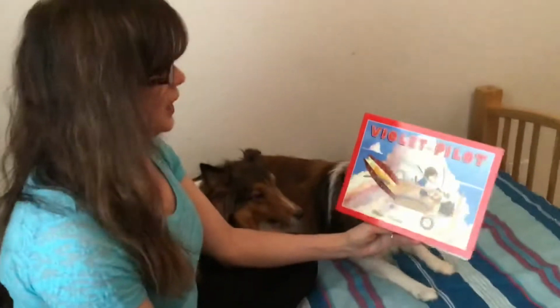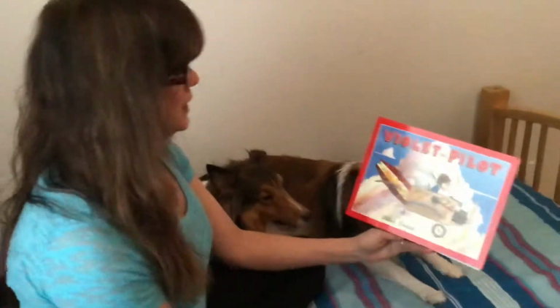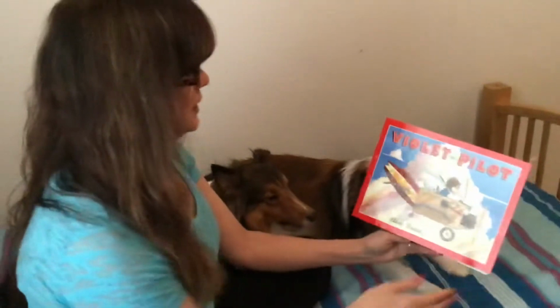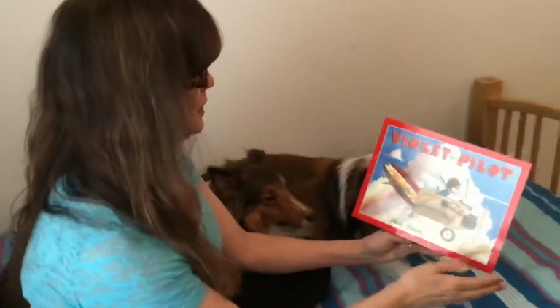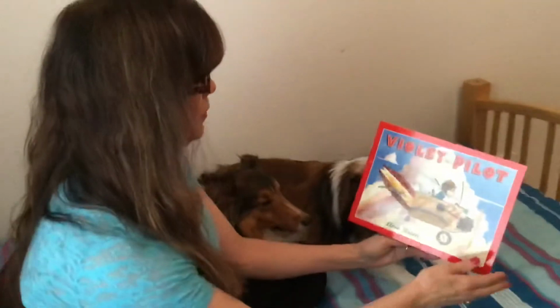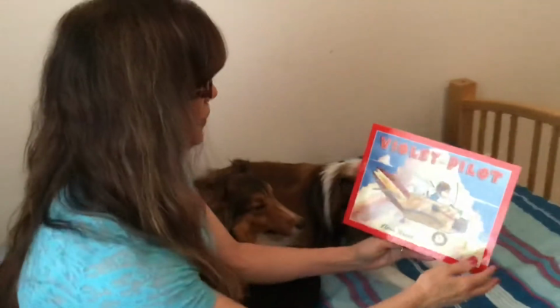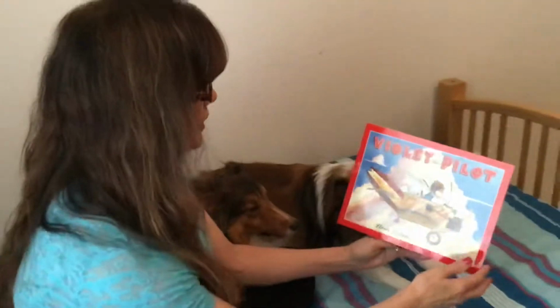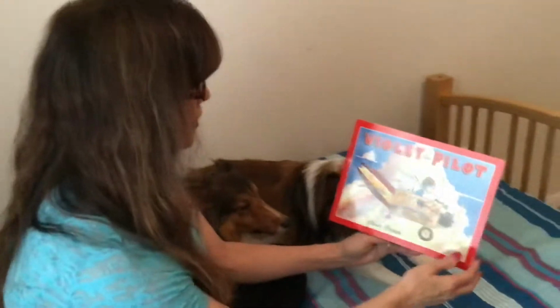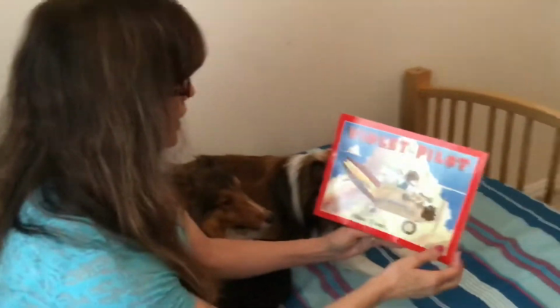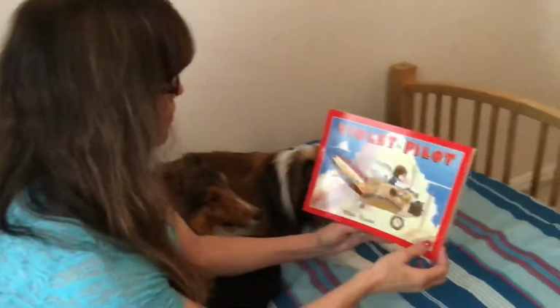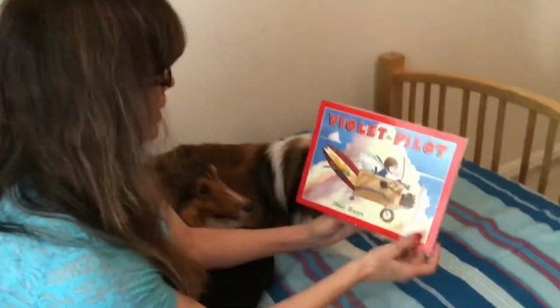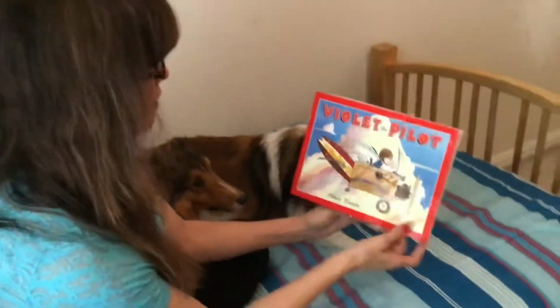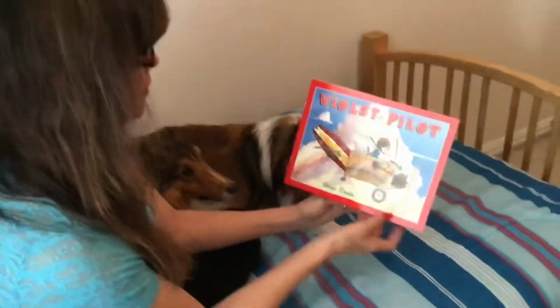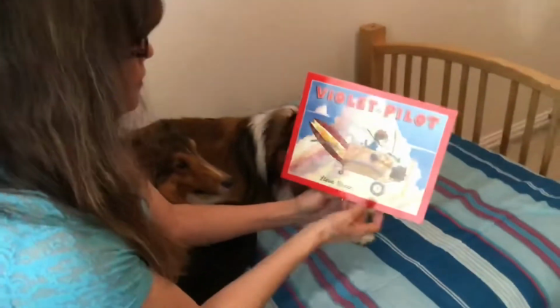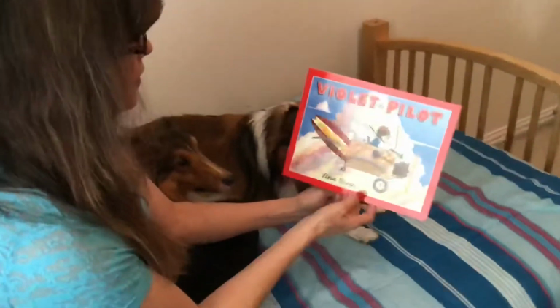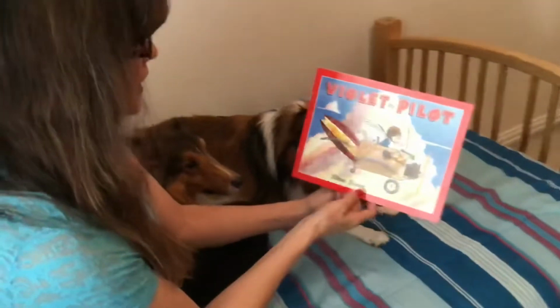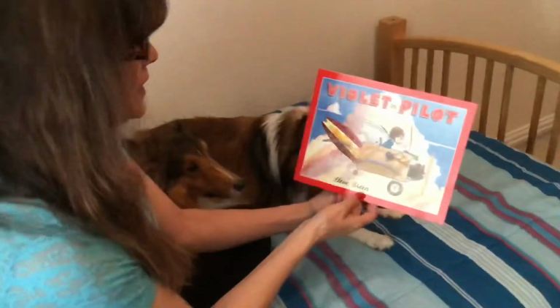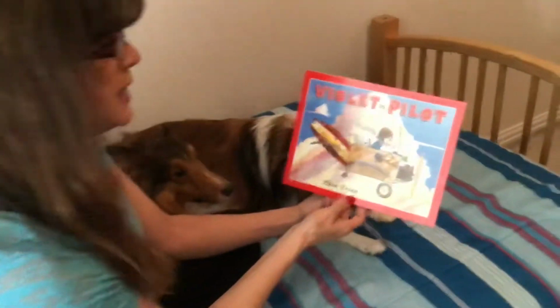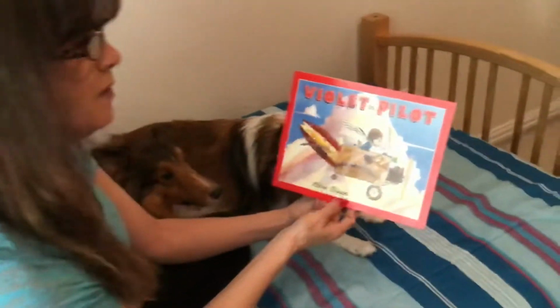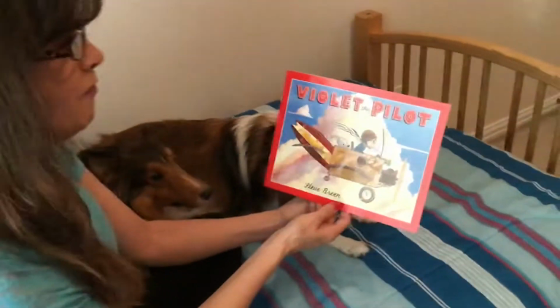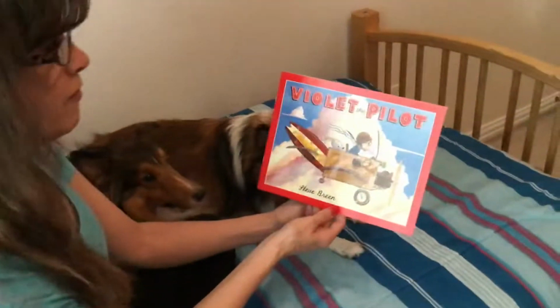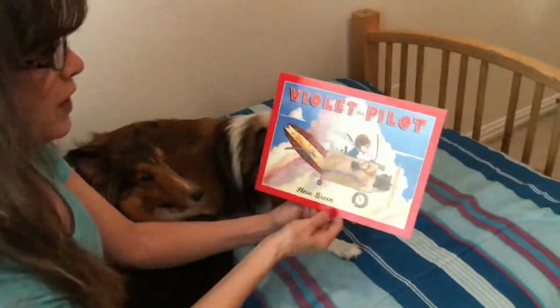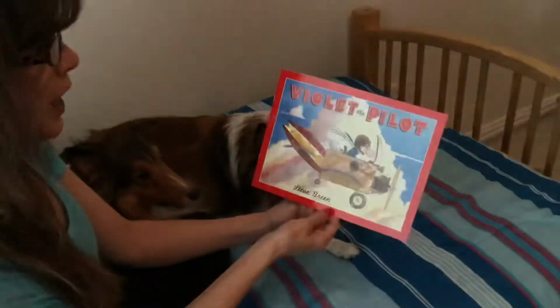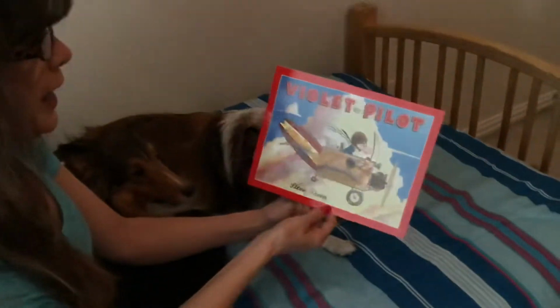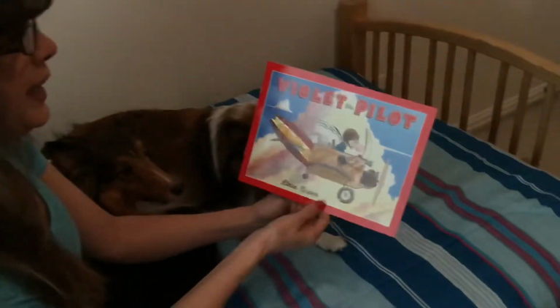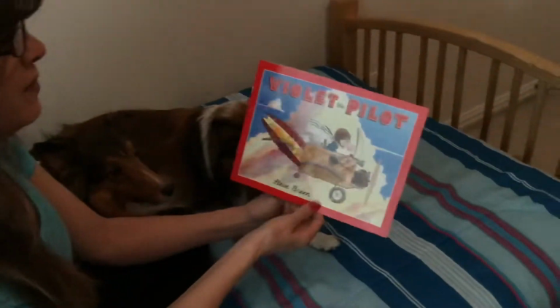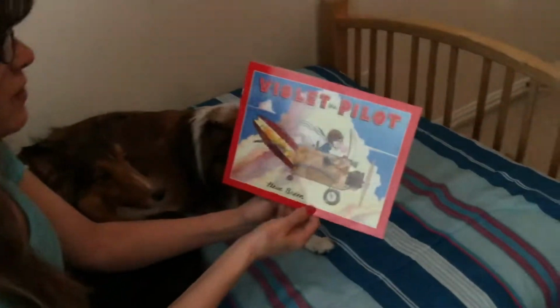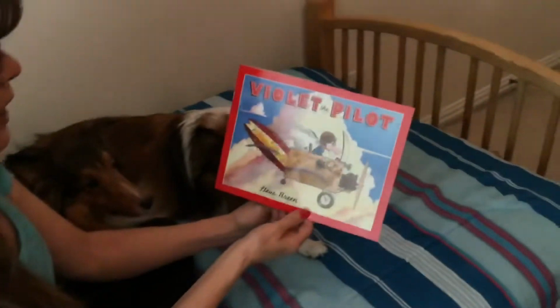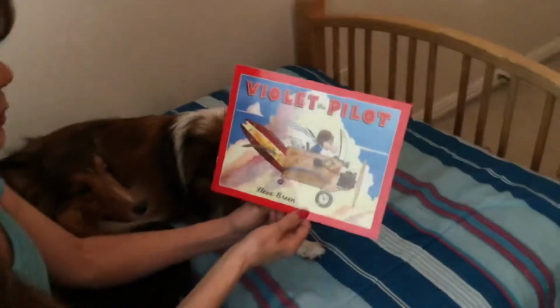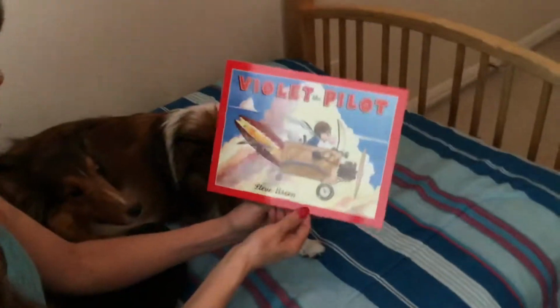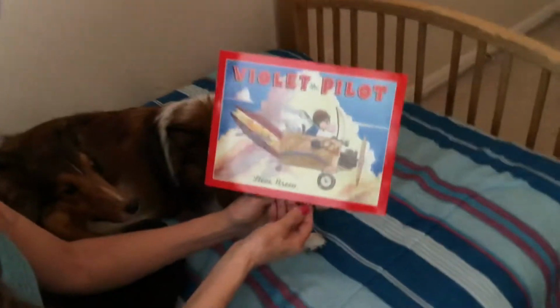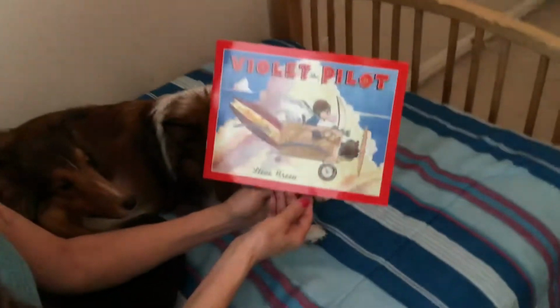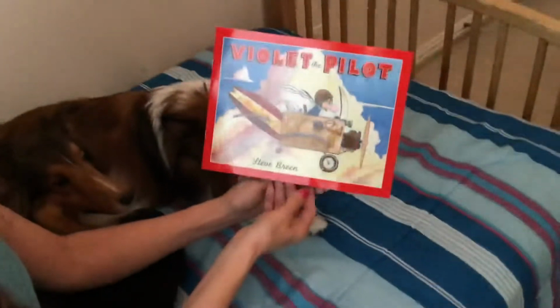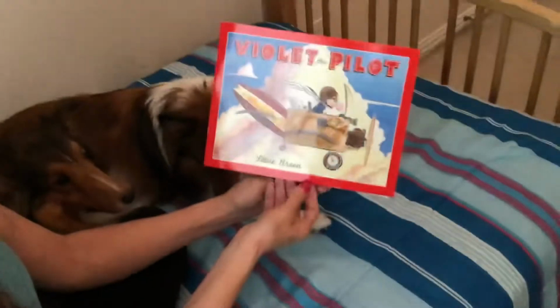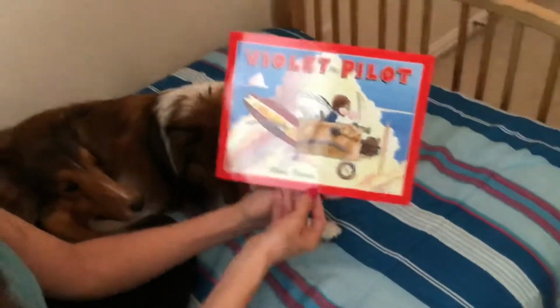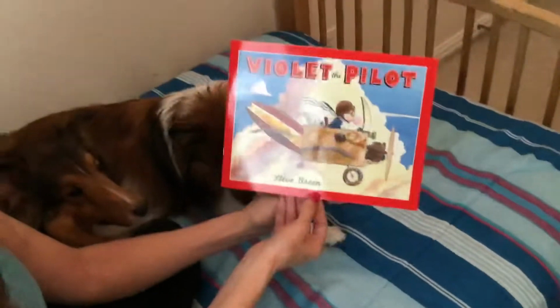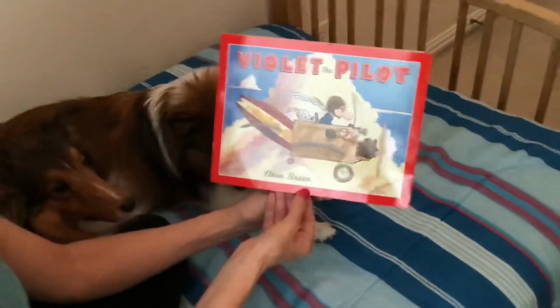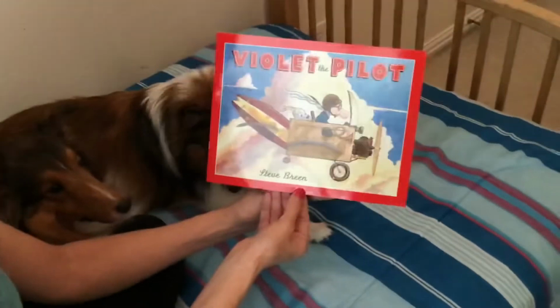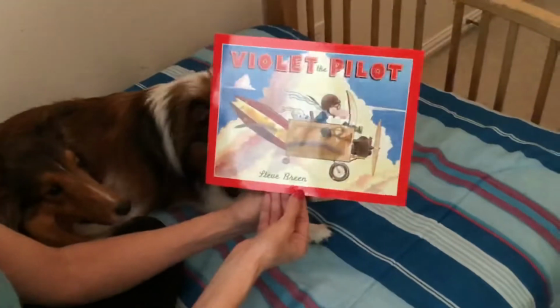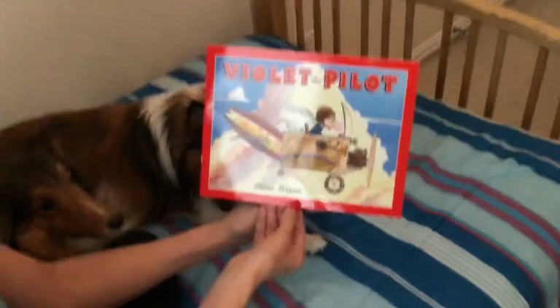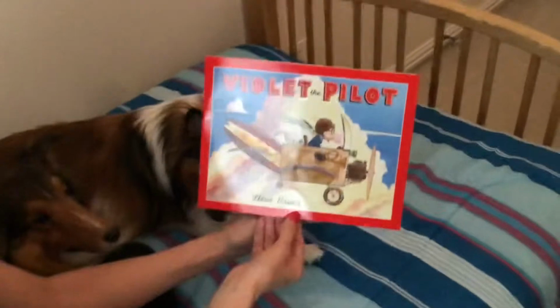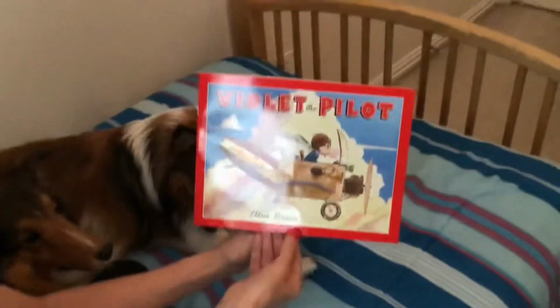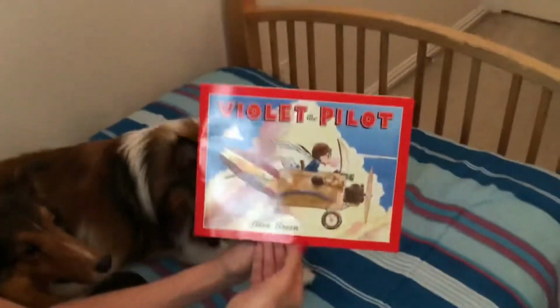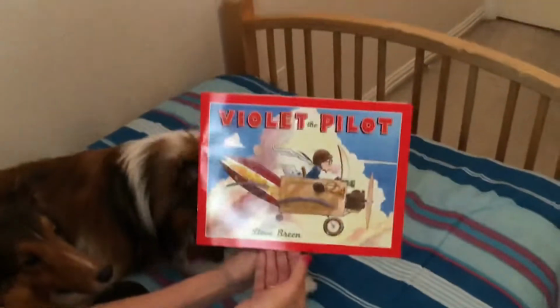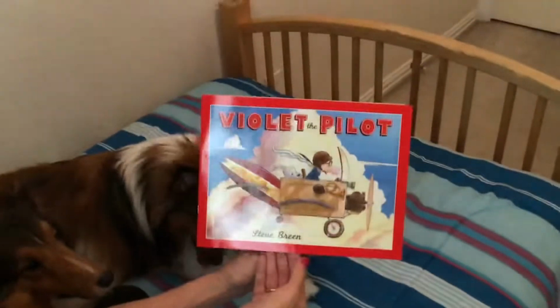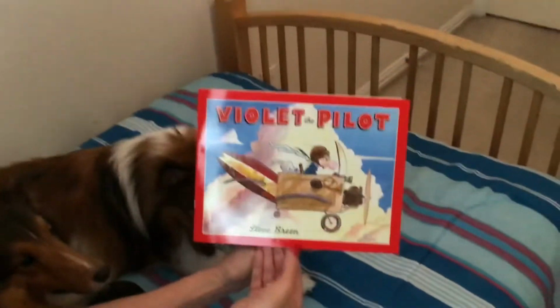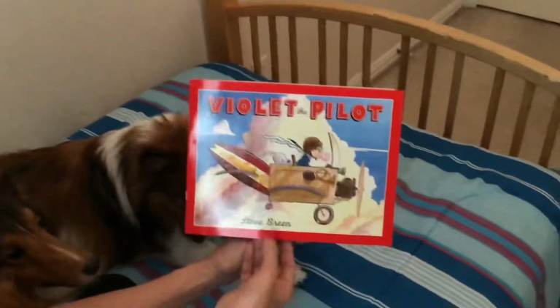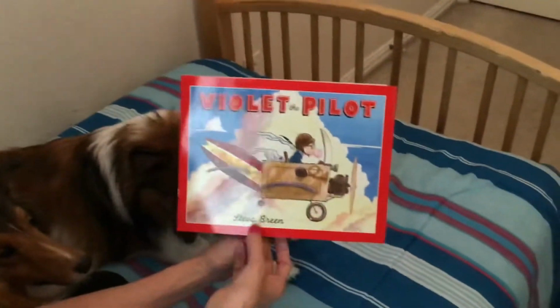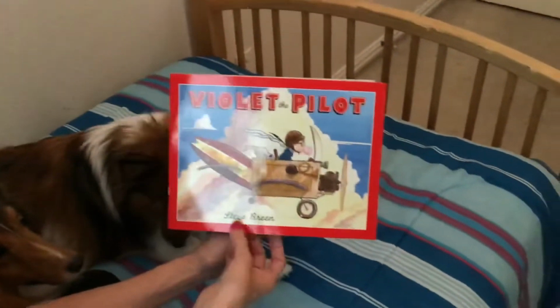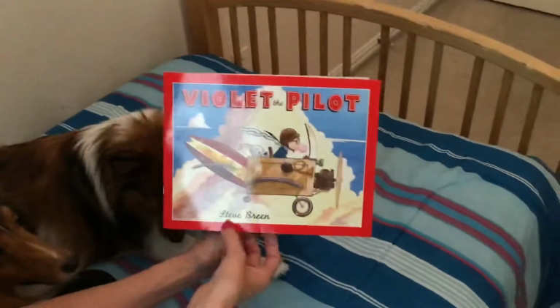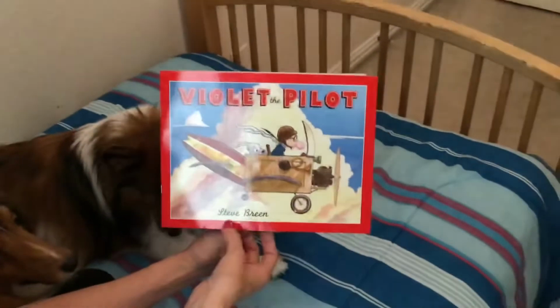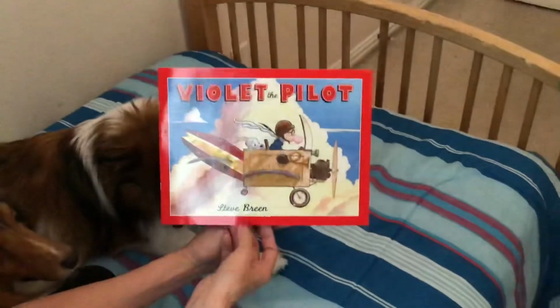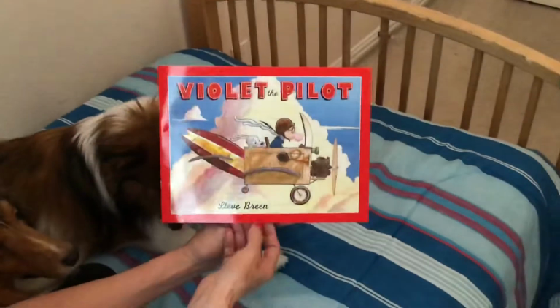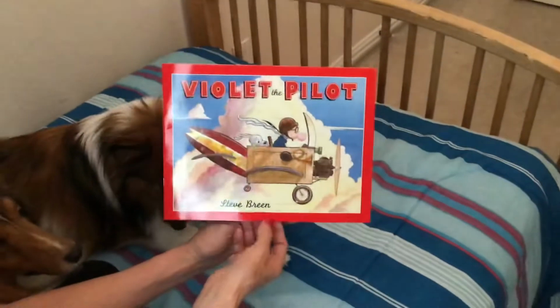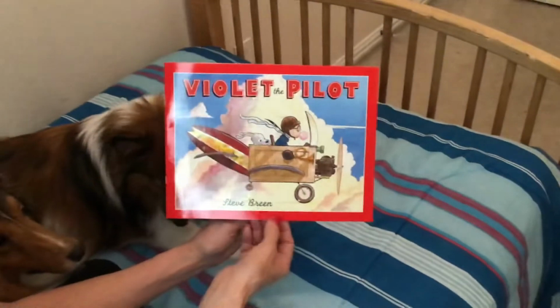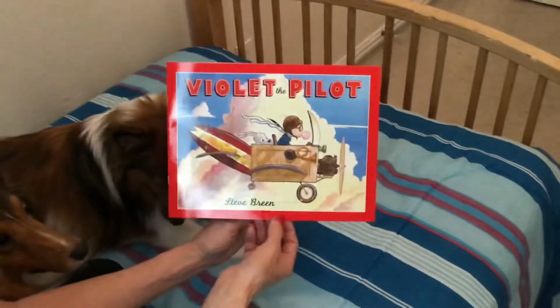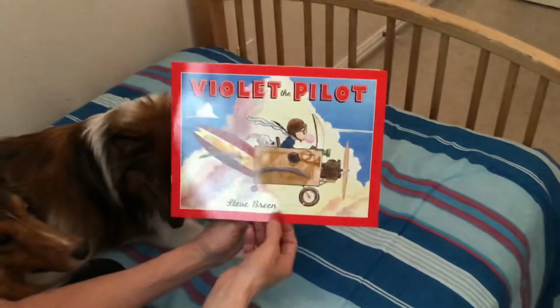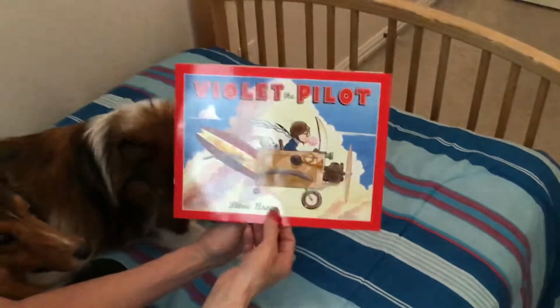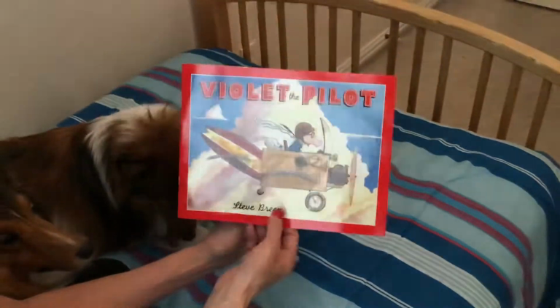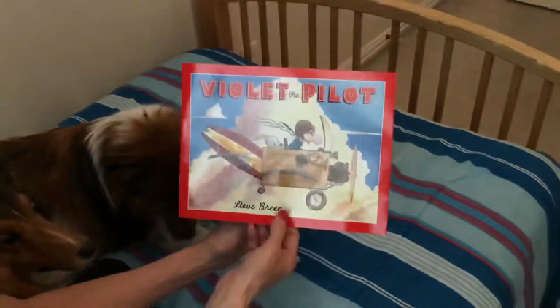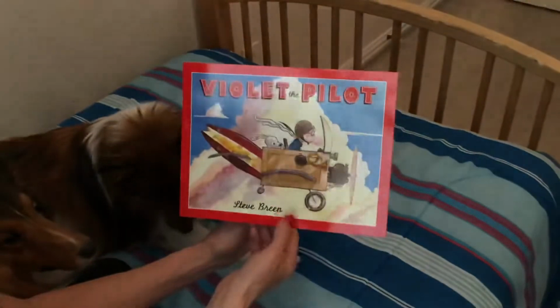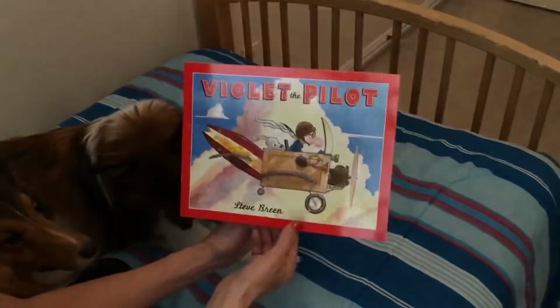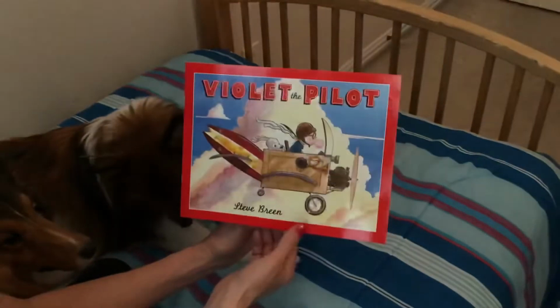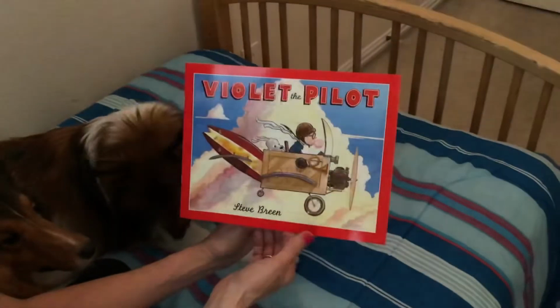Since we've been learning about things that fly and flying machines, we're going to read about Violet the Pilot by Steve Brin.